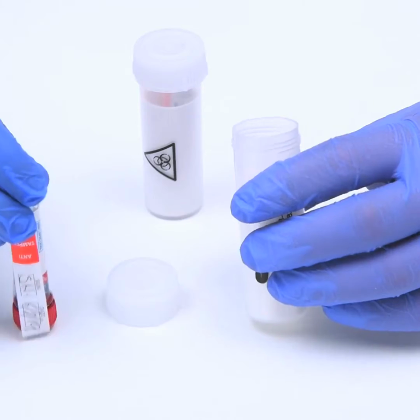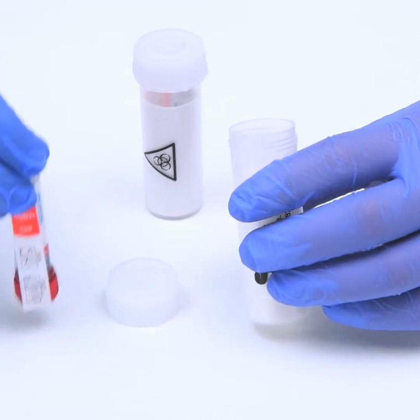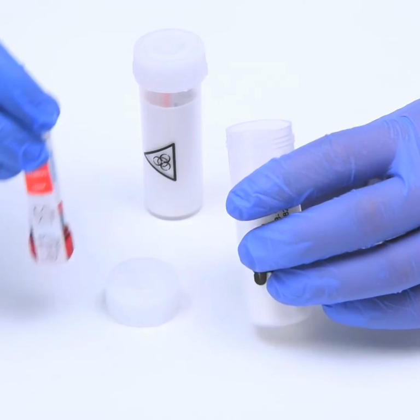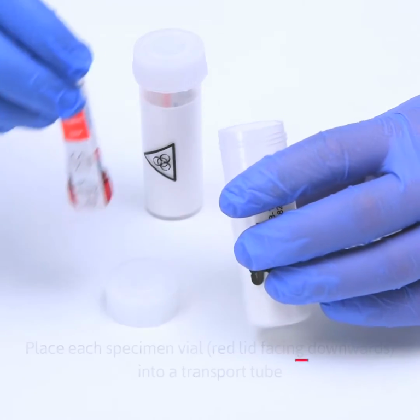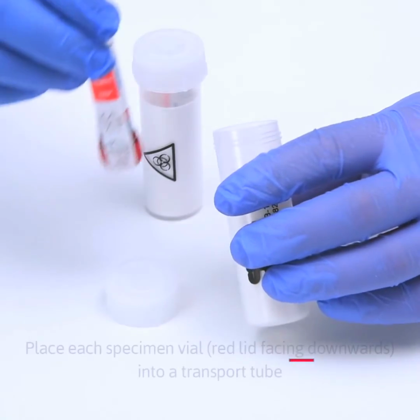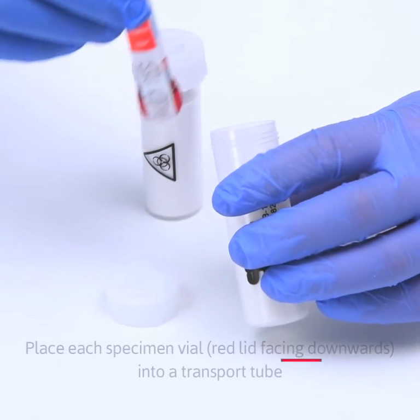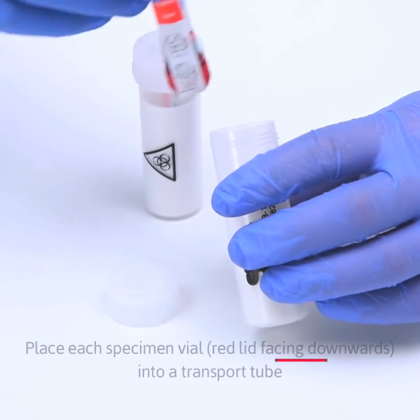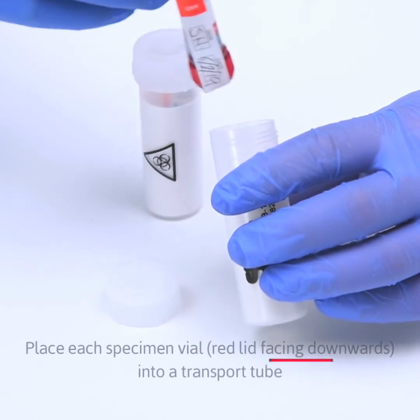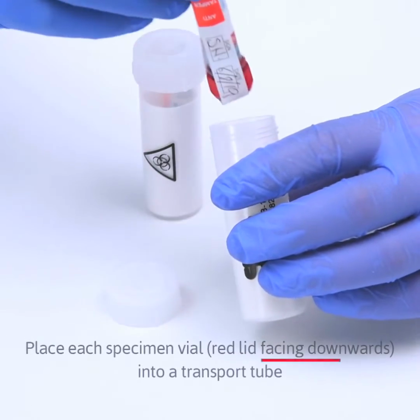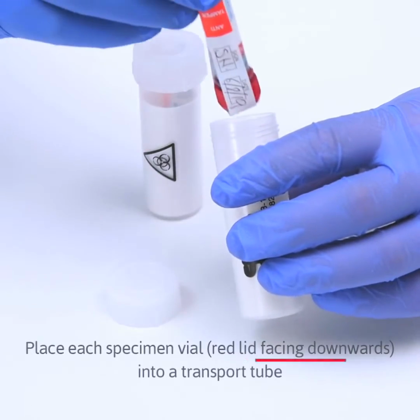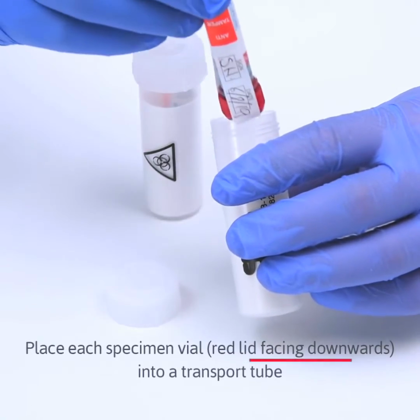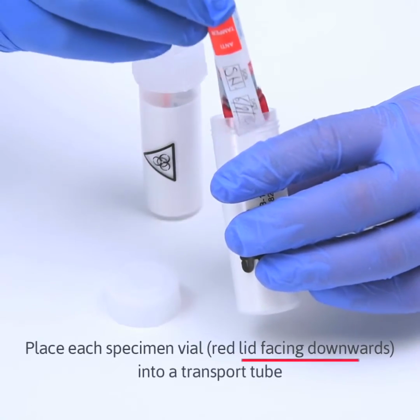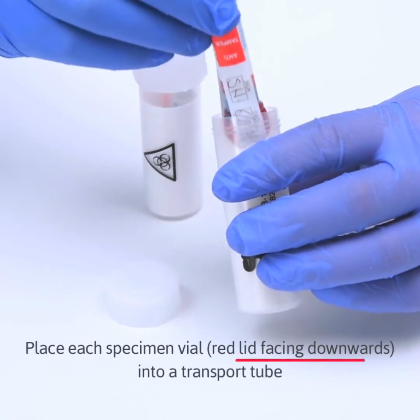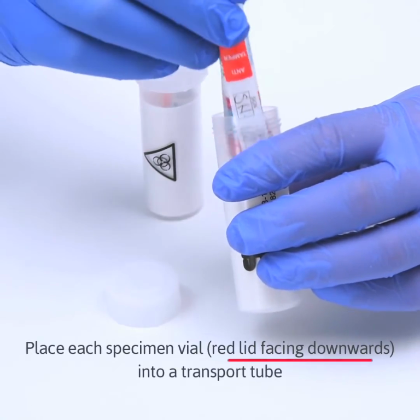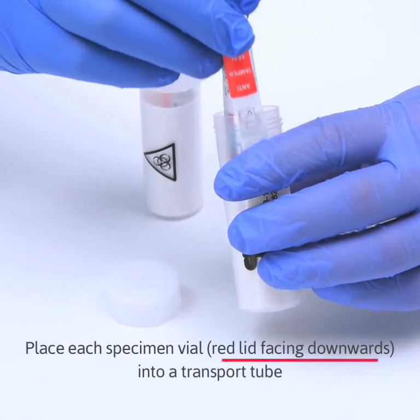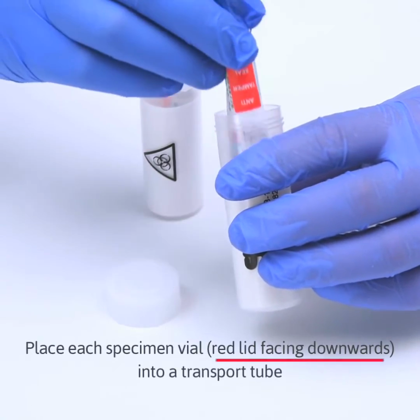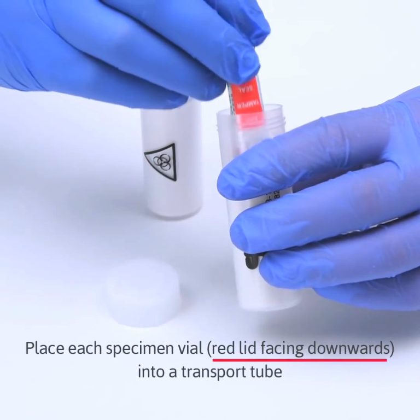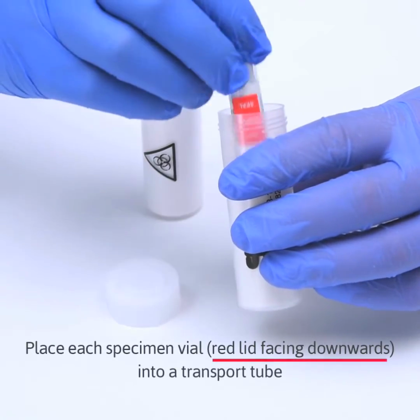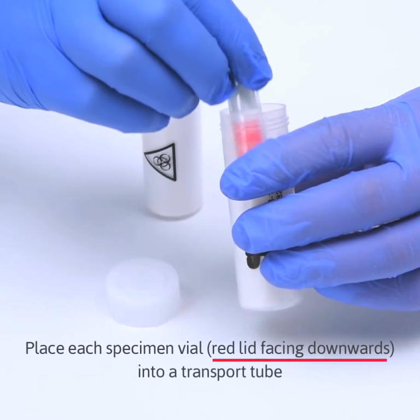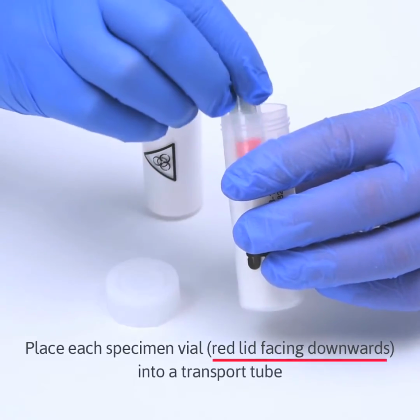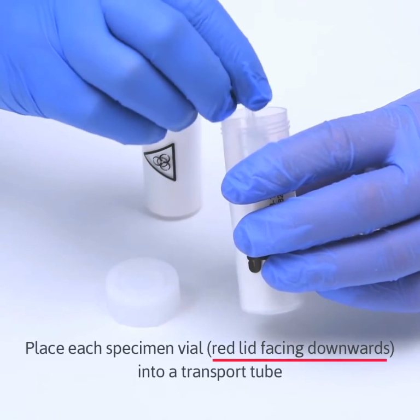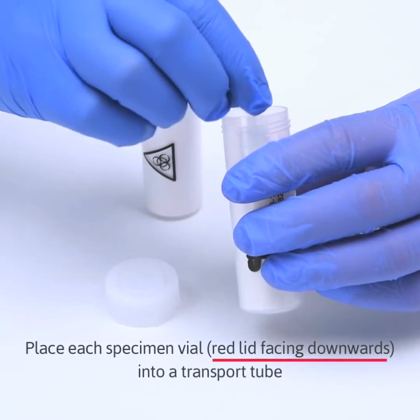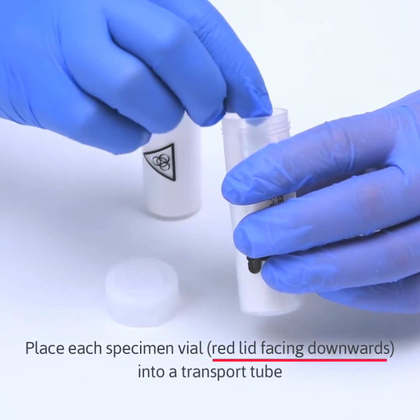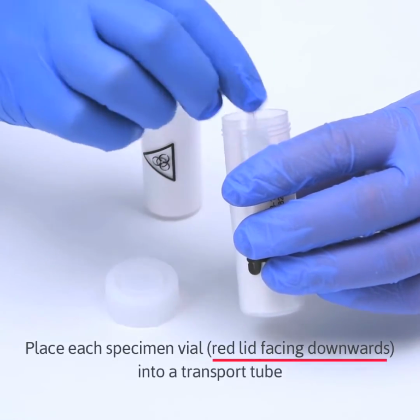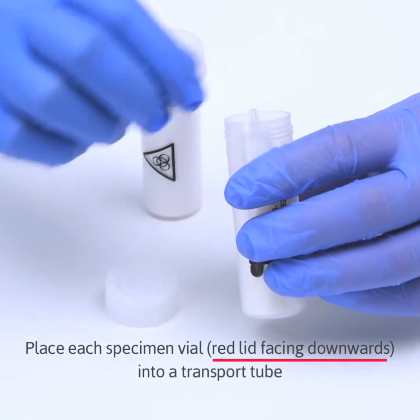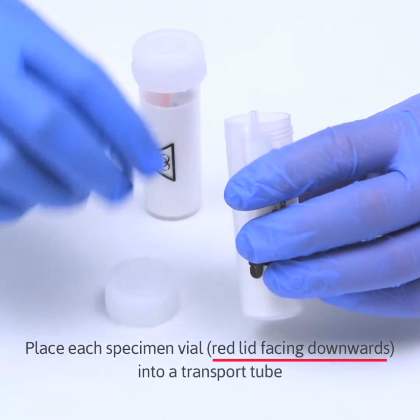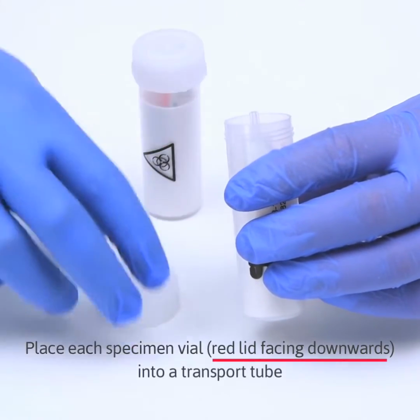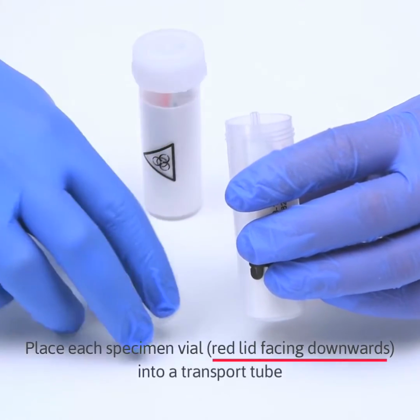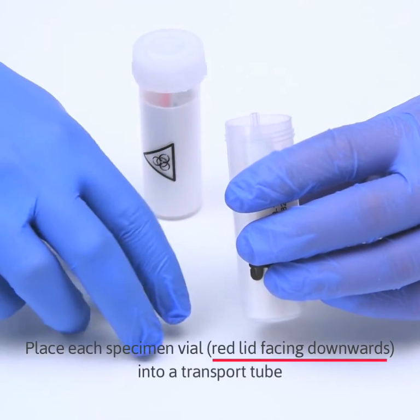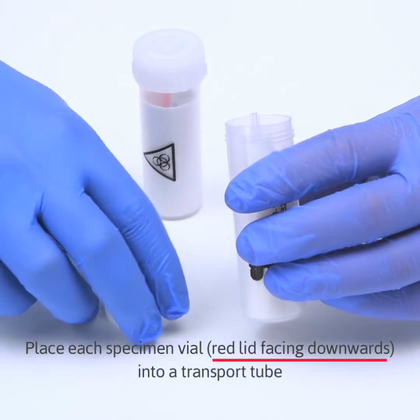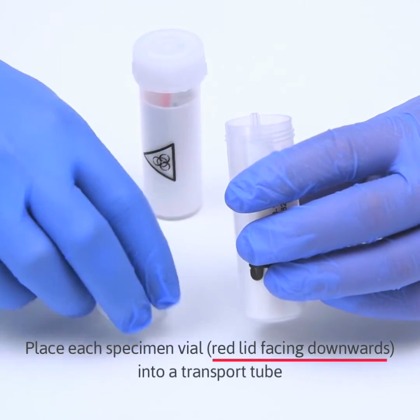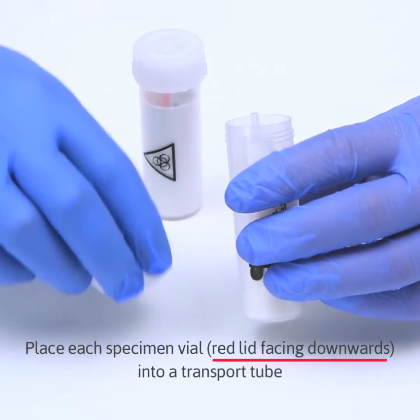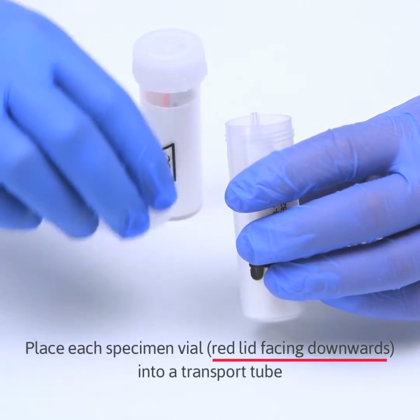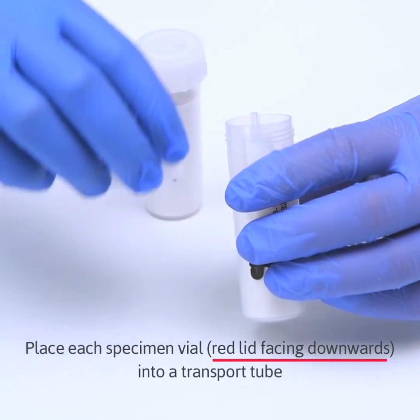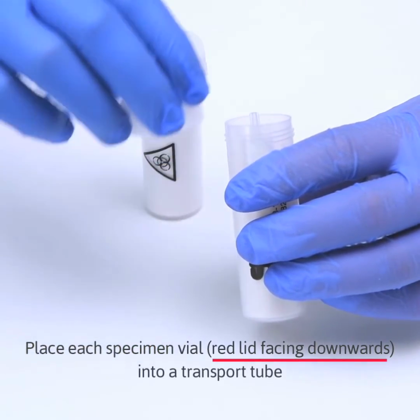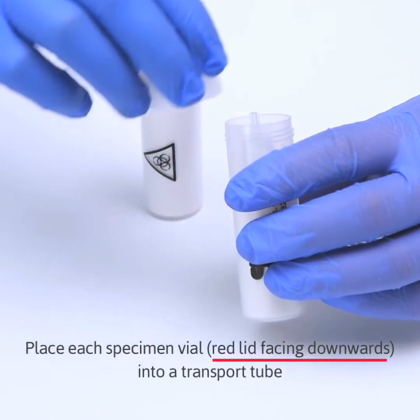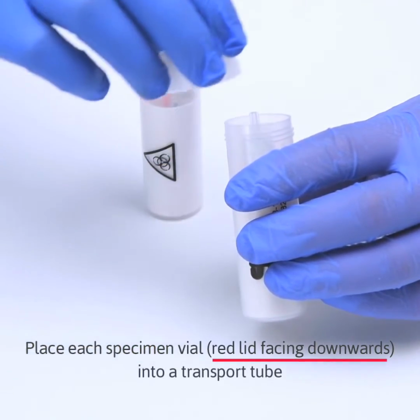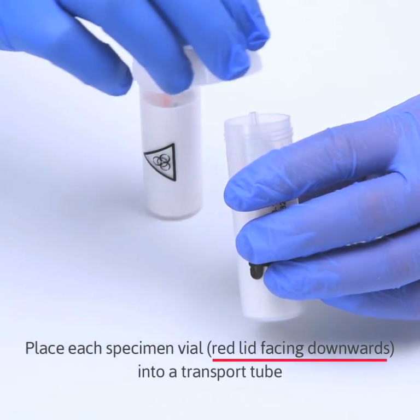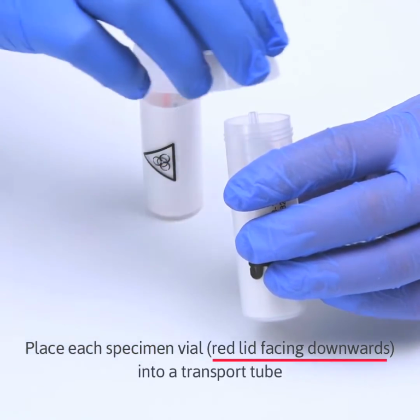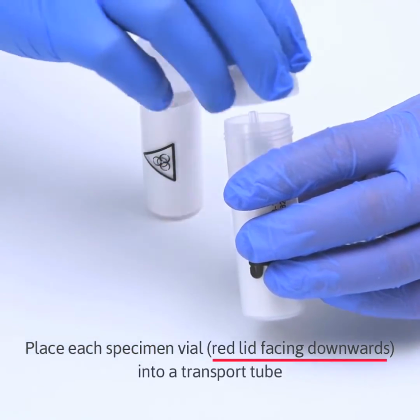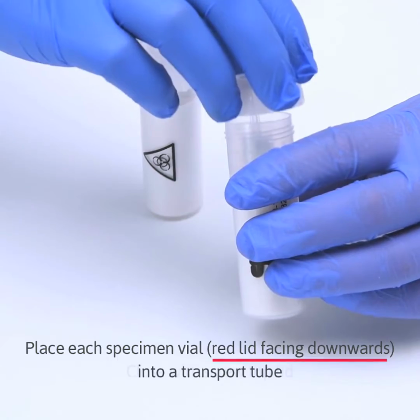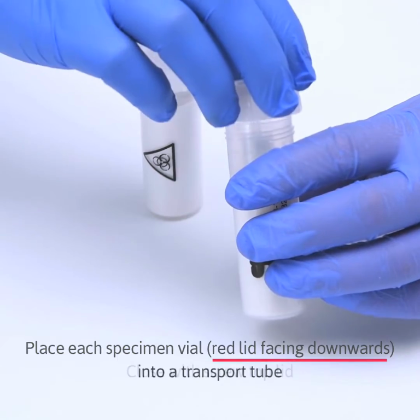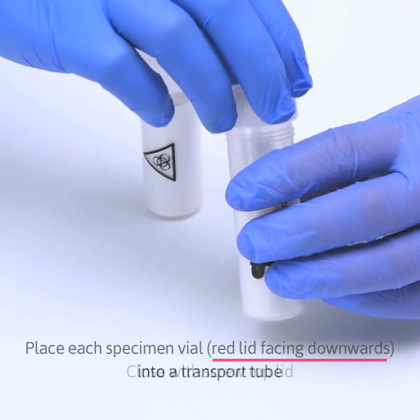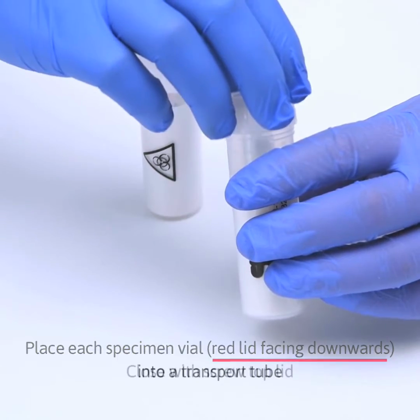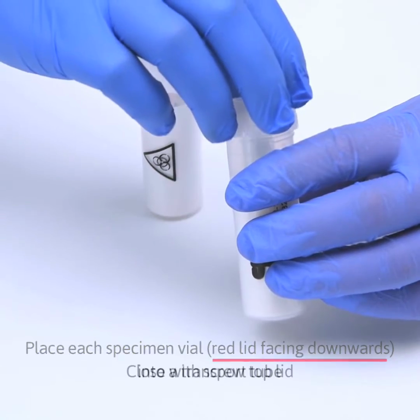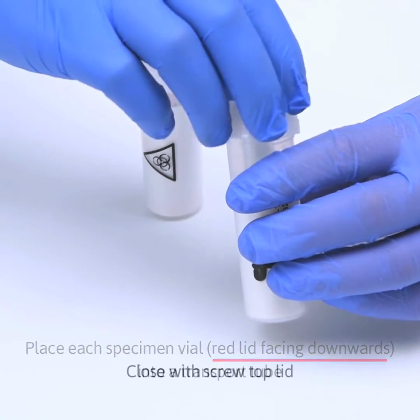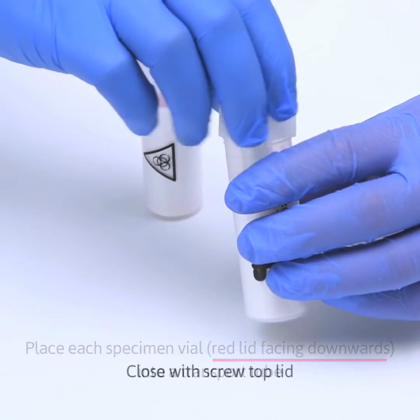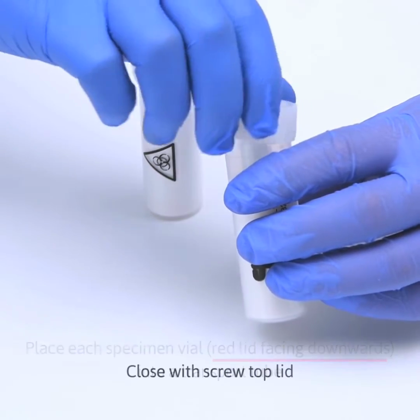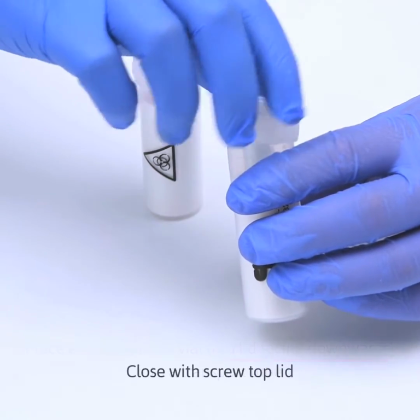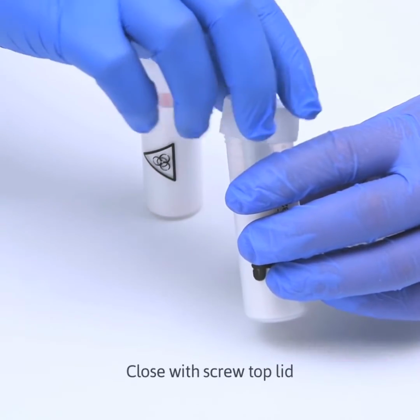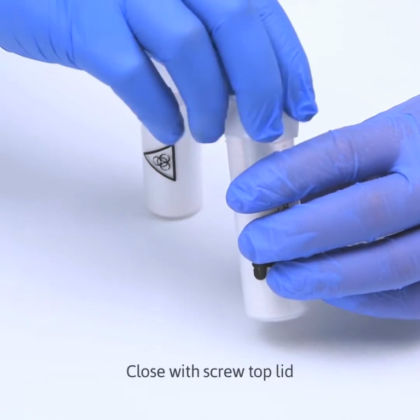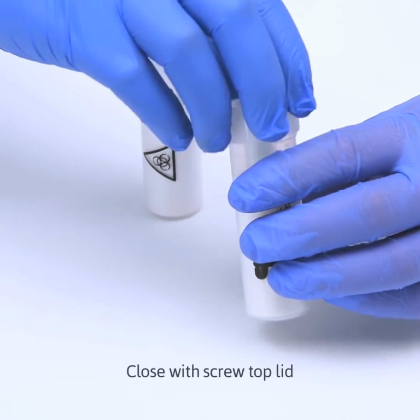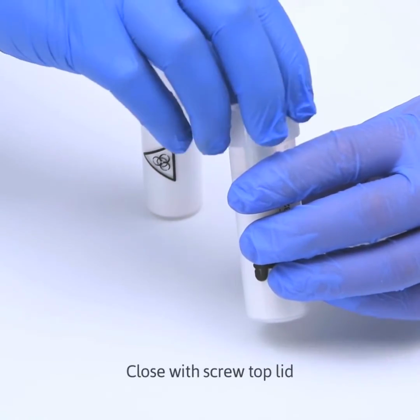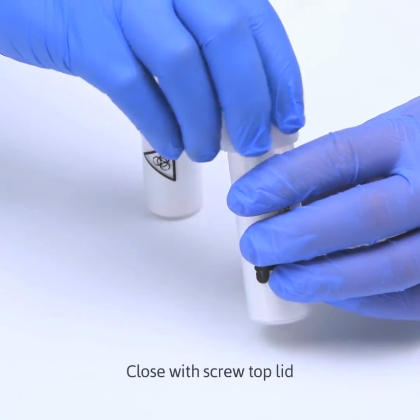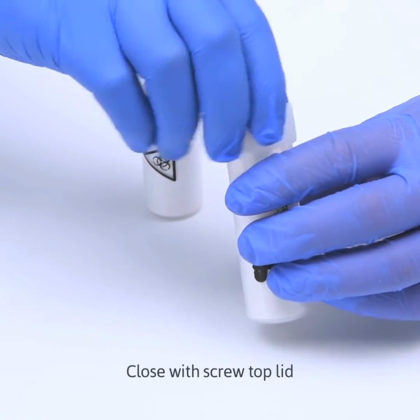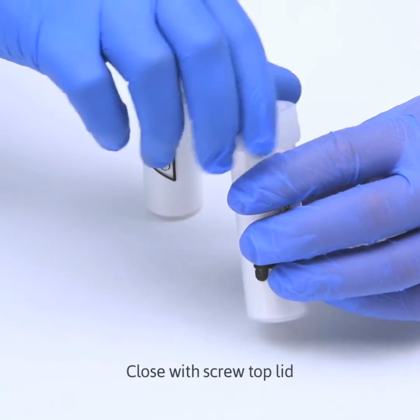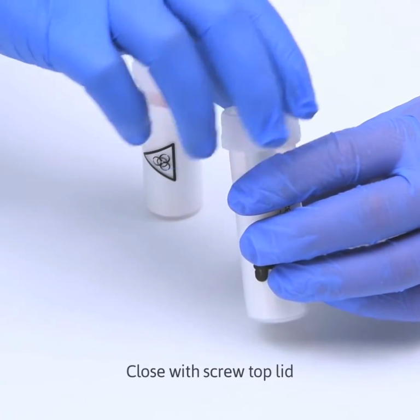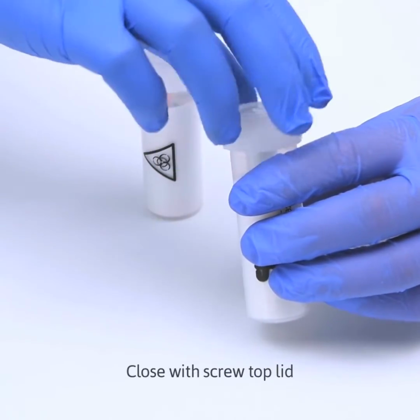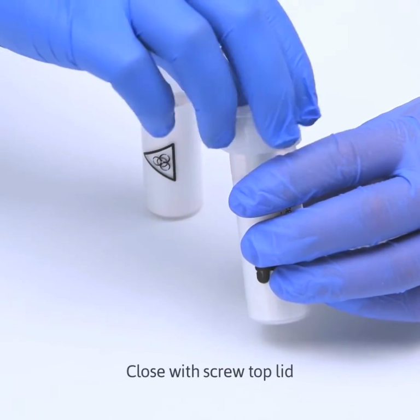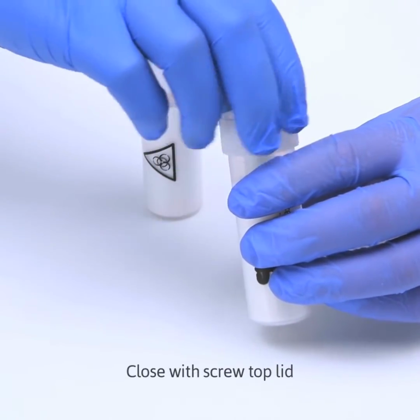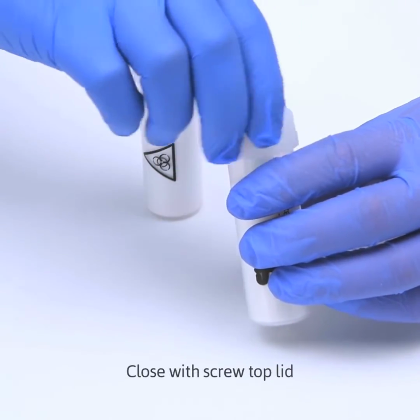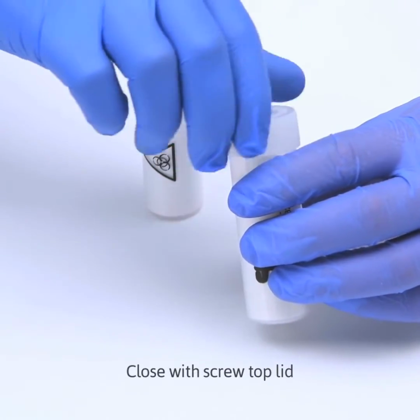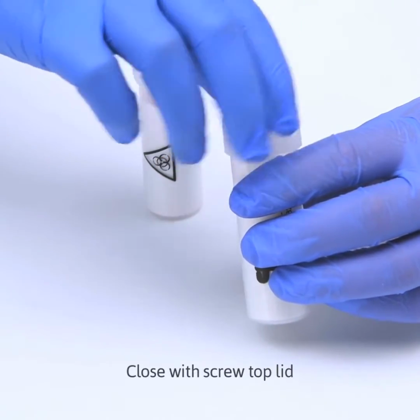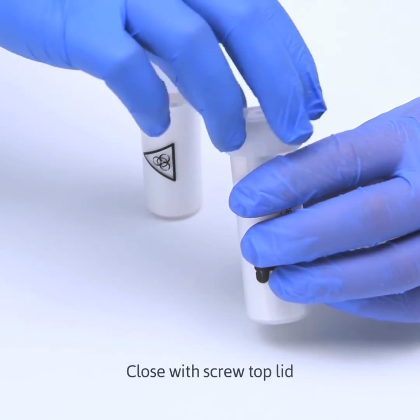Place each specimen vial red lid facing downwards into the transport tube. Close with screw top lid.